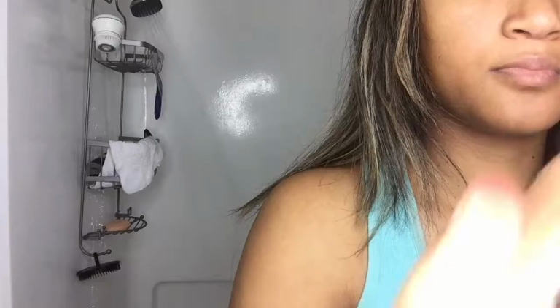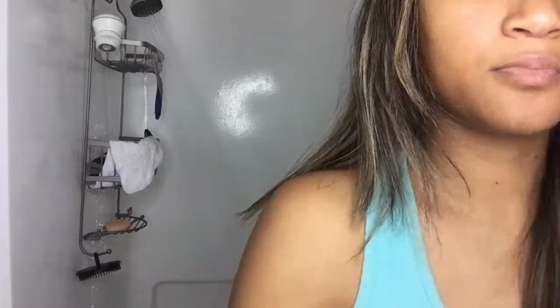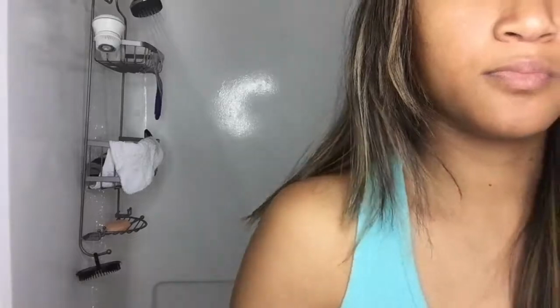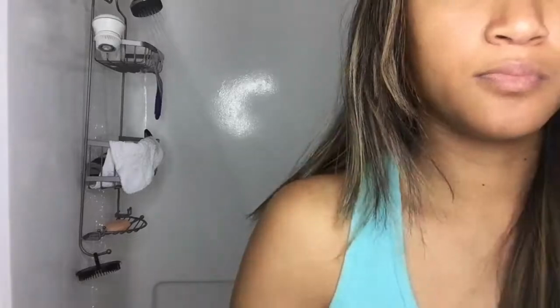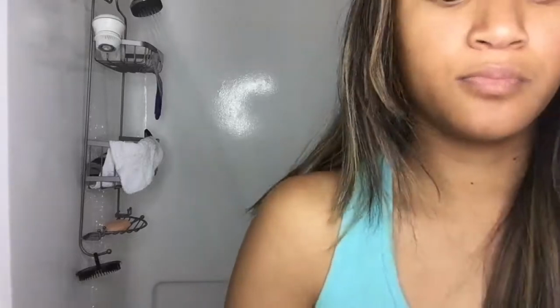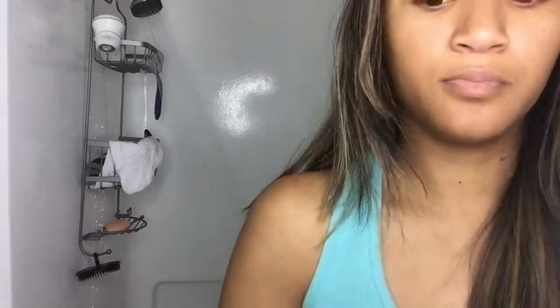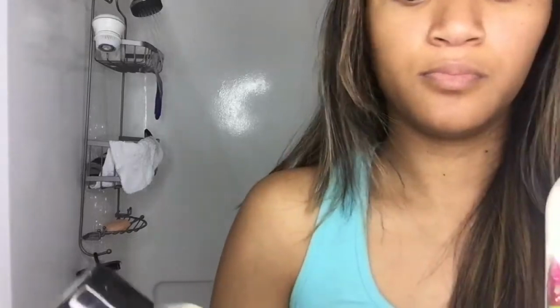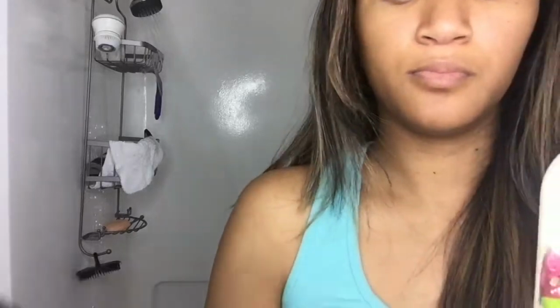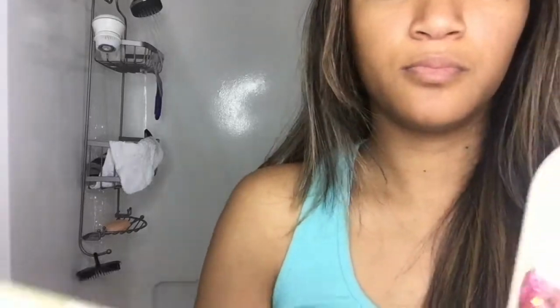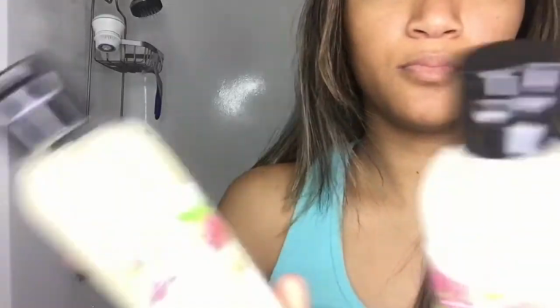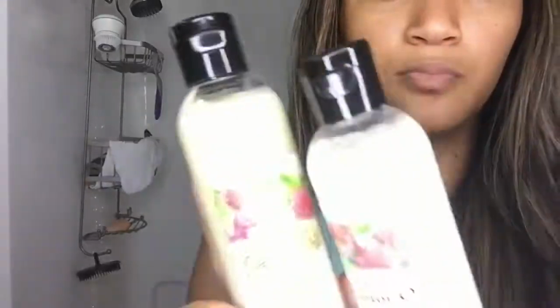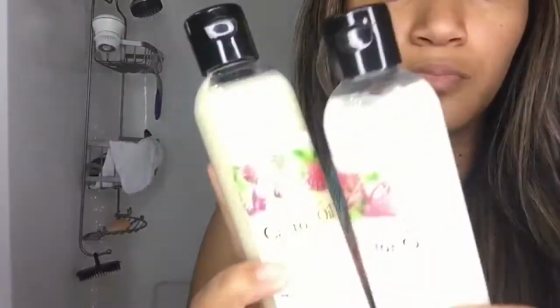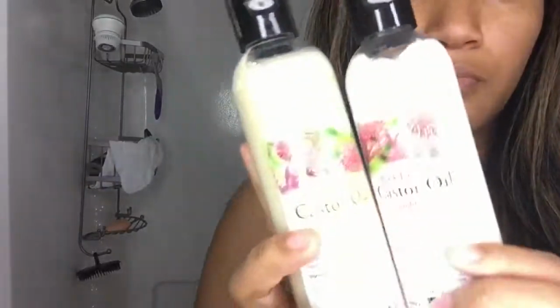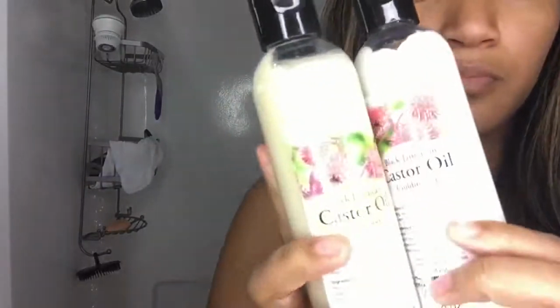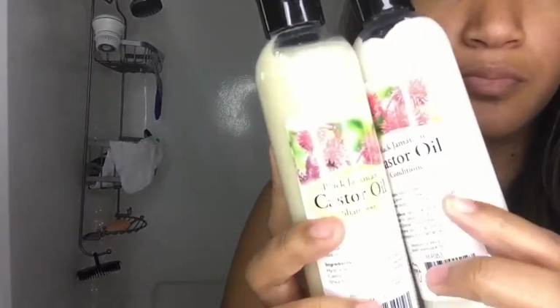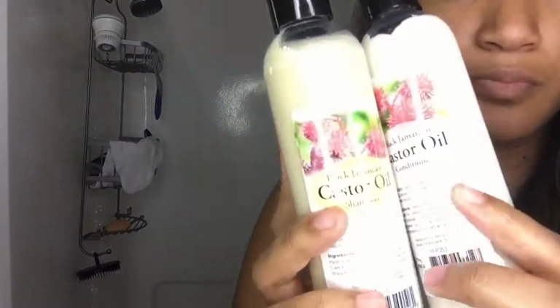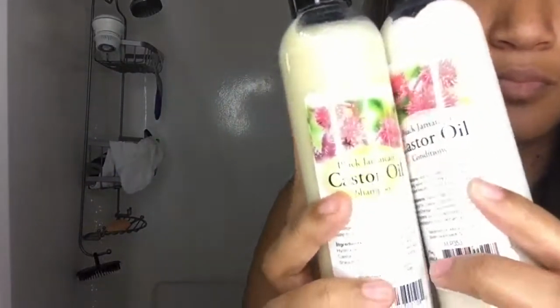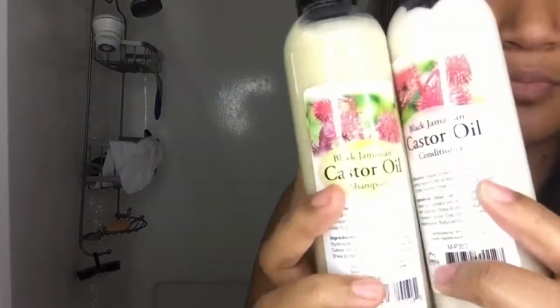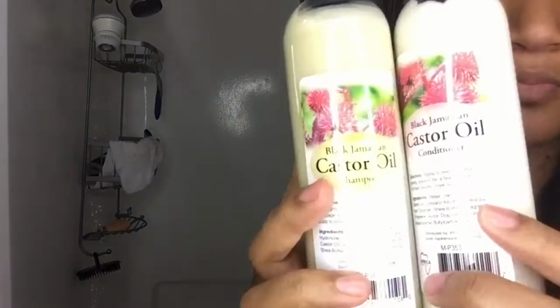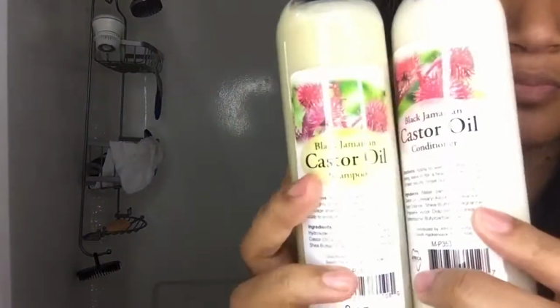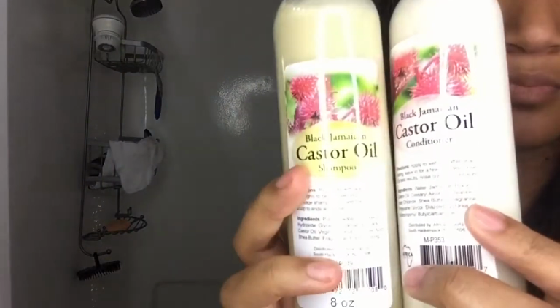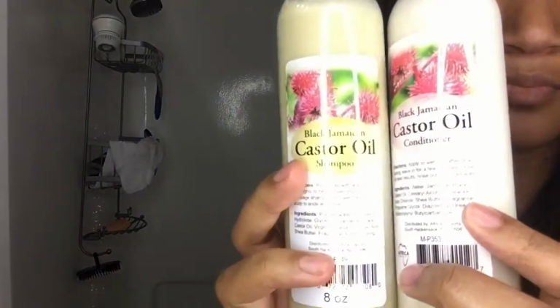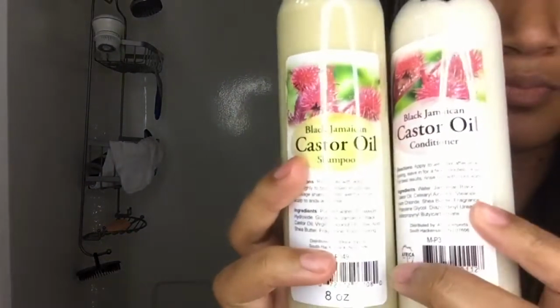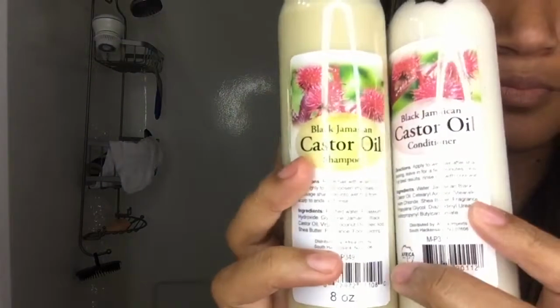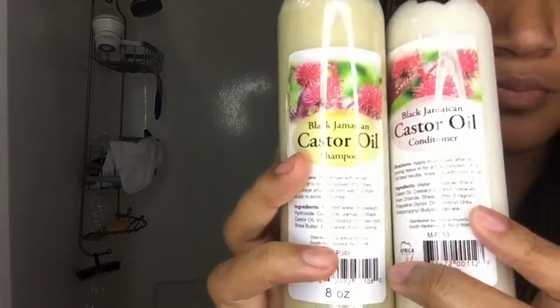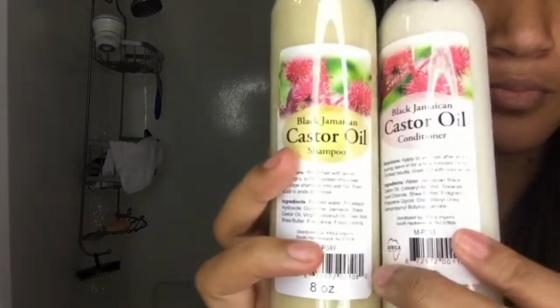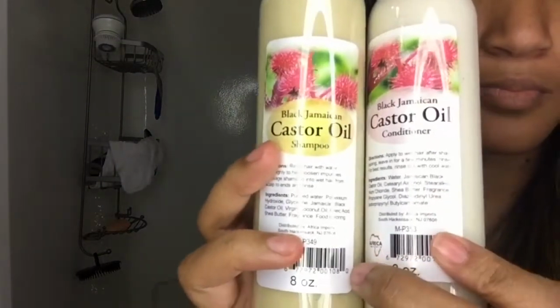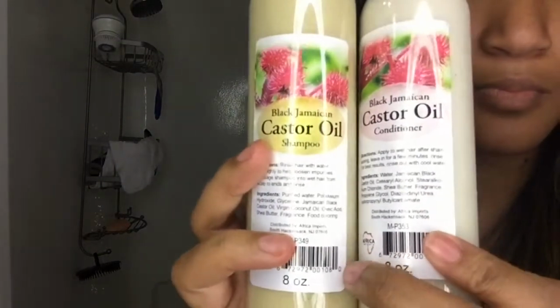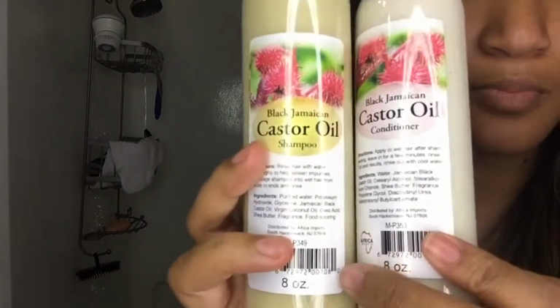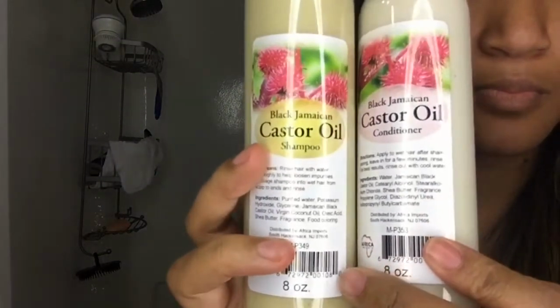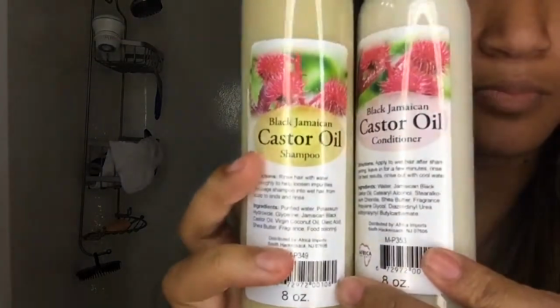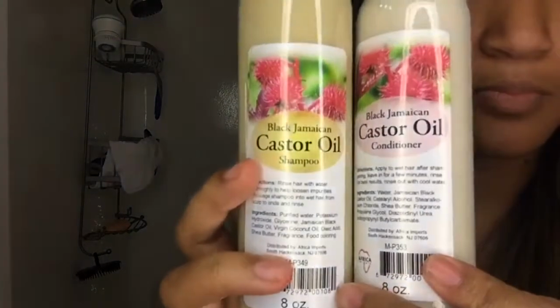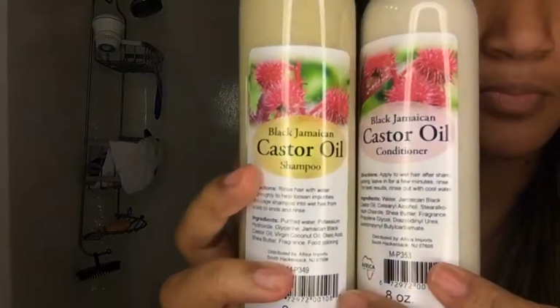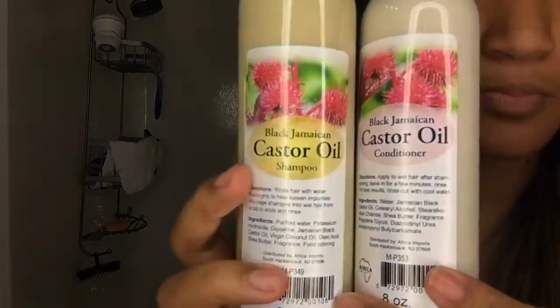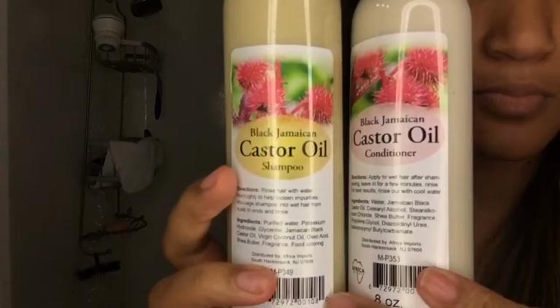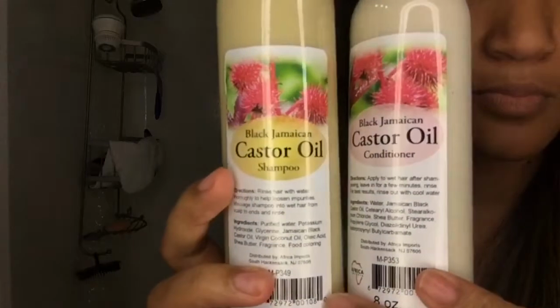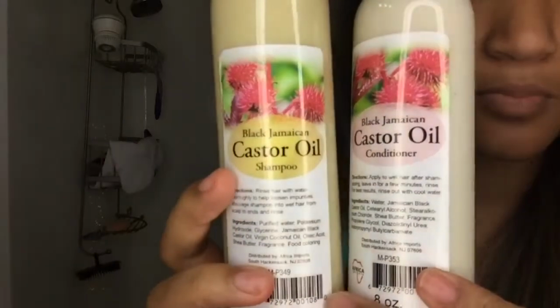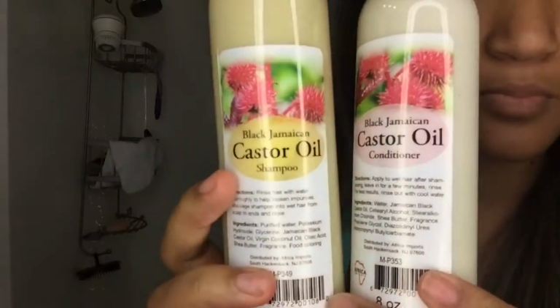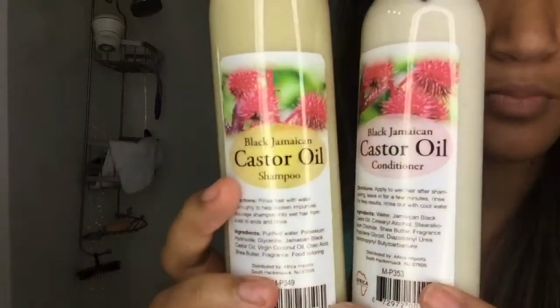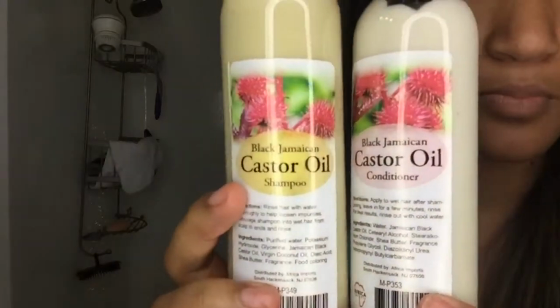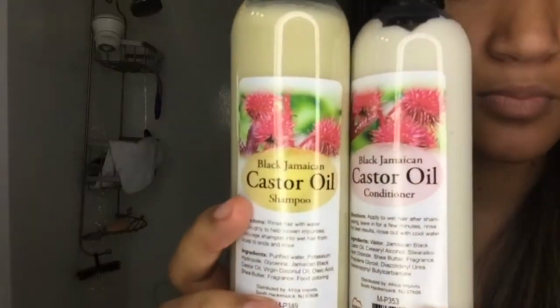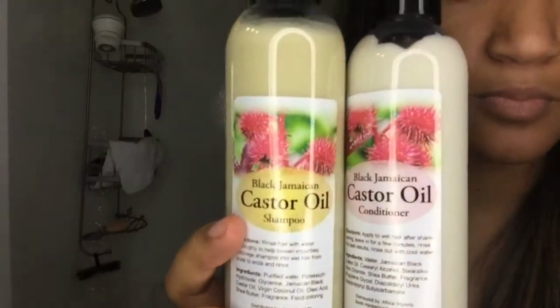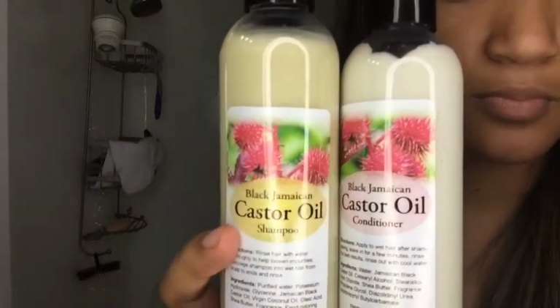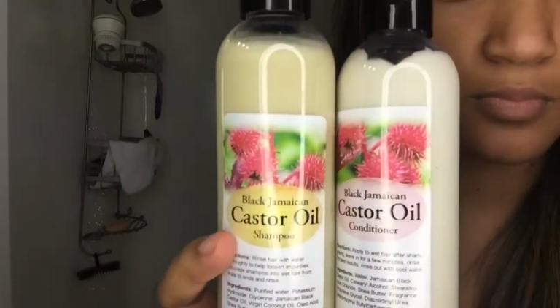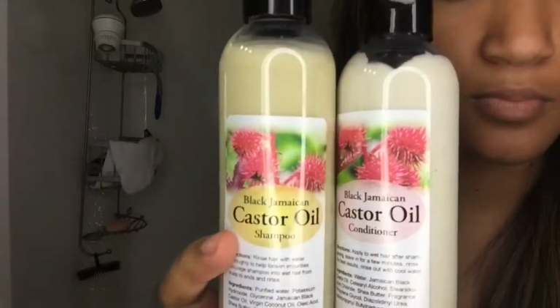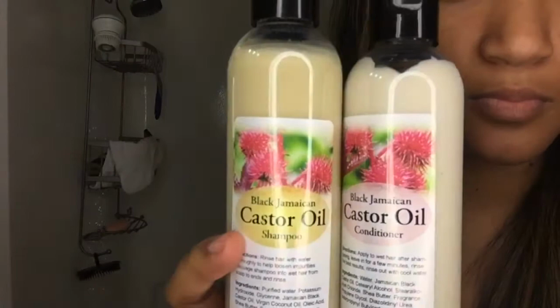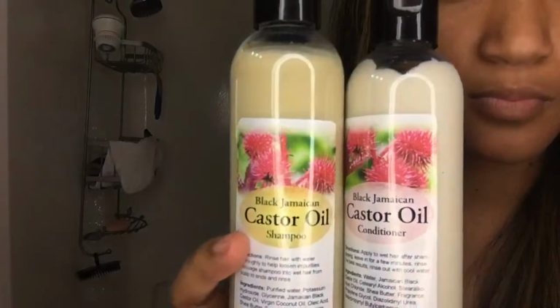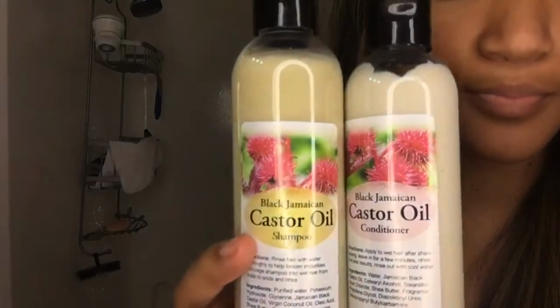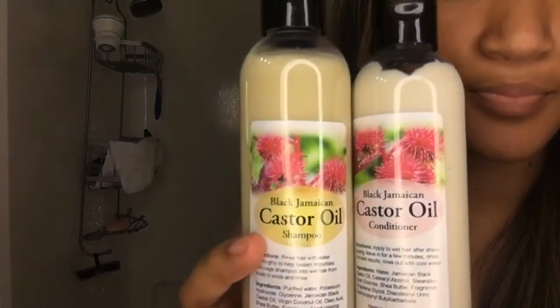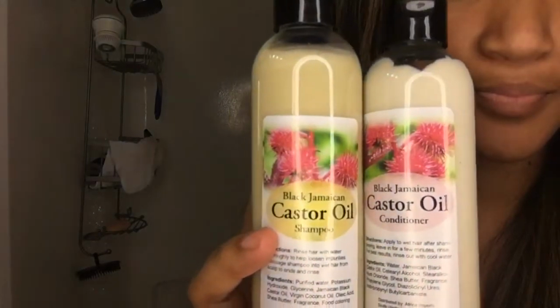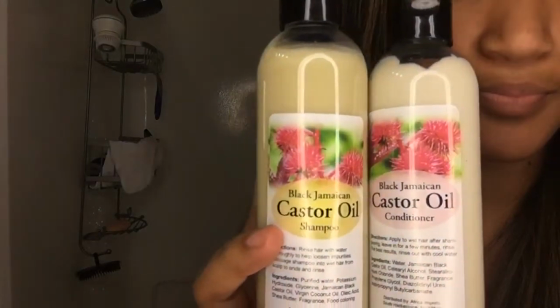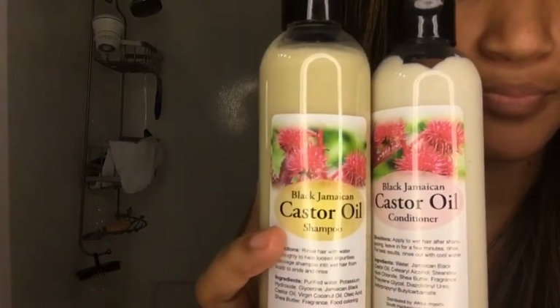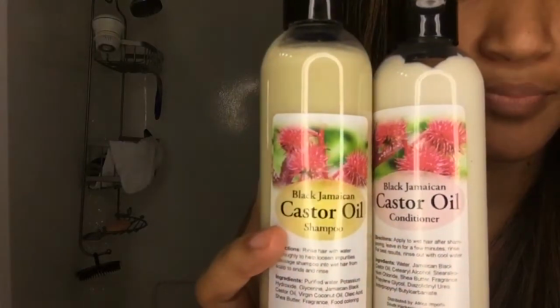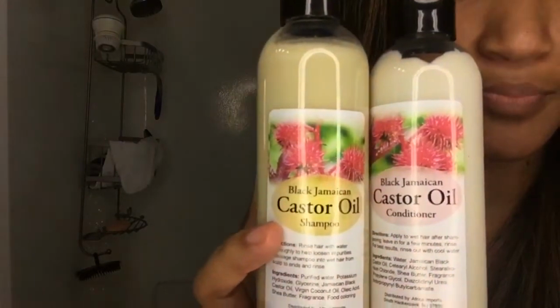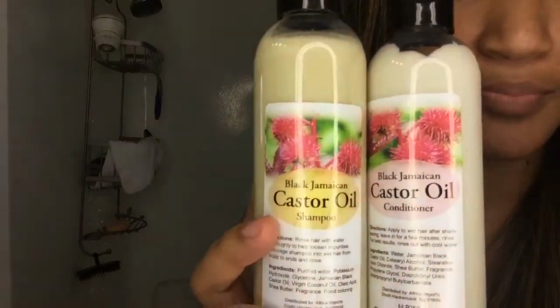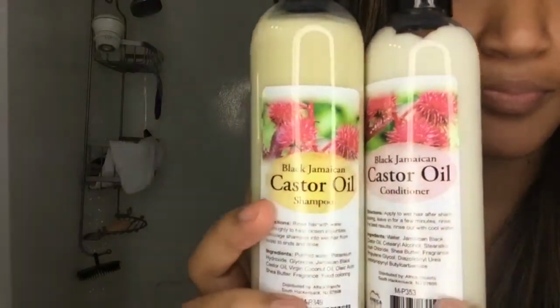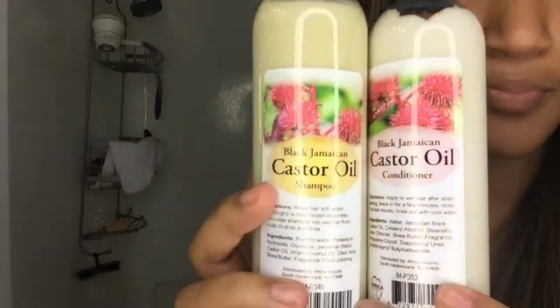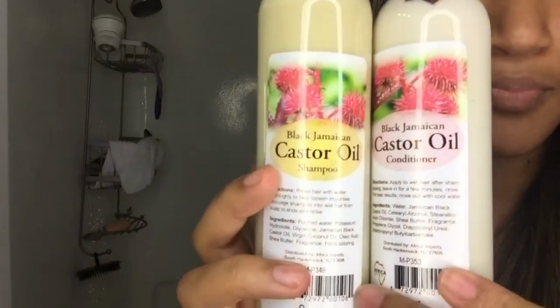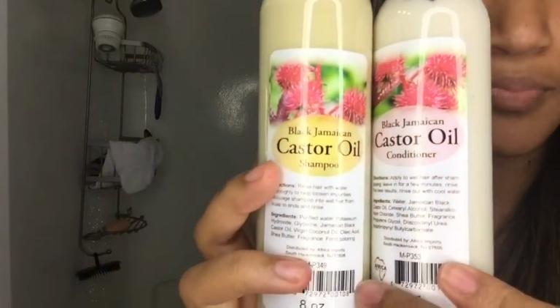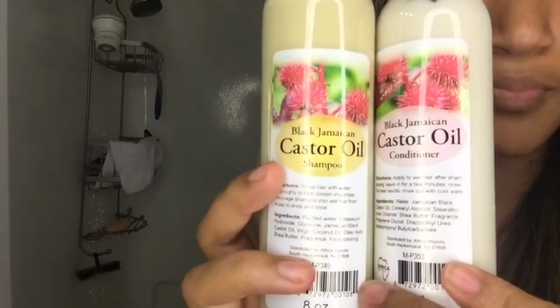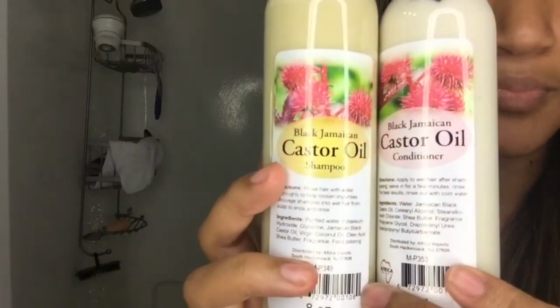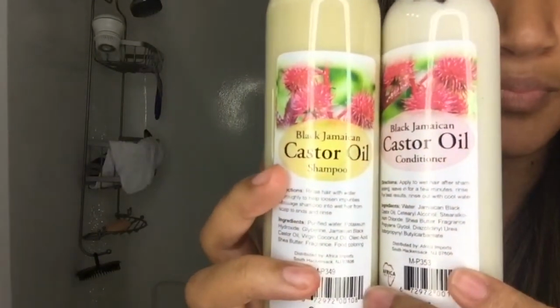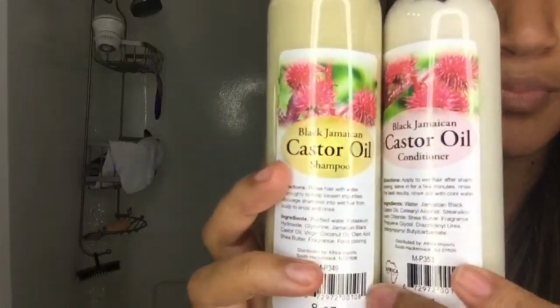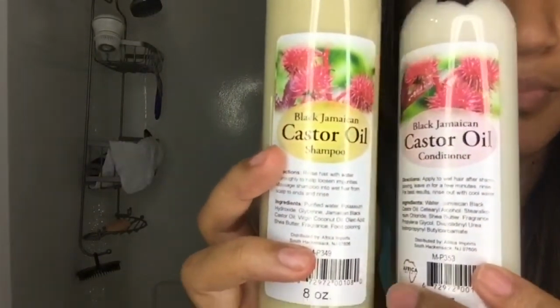Hi guys, welcome back to my channel. It's Danielle Nance here. So today I'm going to be doing a hair review on the Black Jamaican Castor Oil Shampoo and Conditioner.